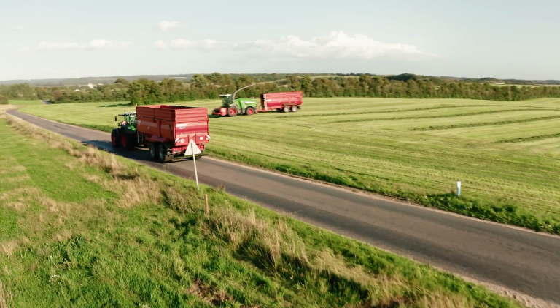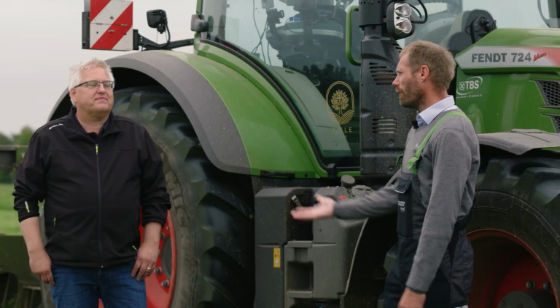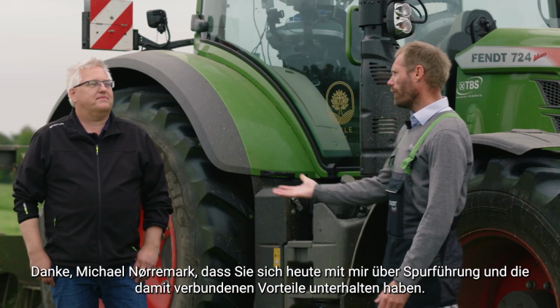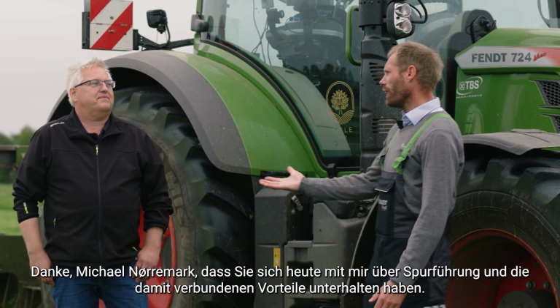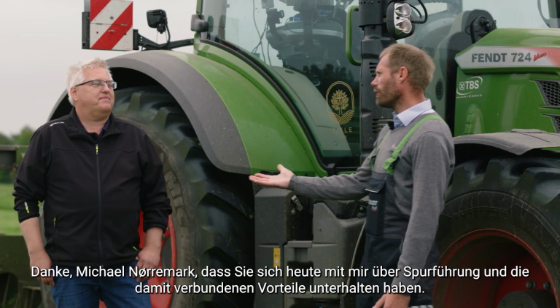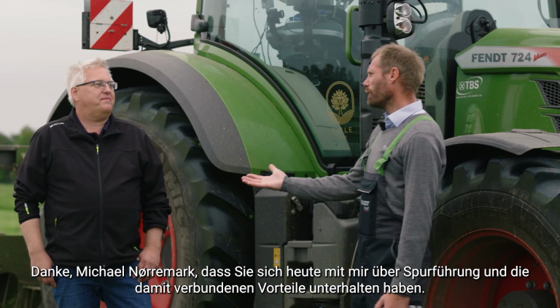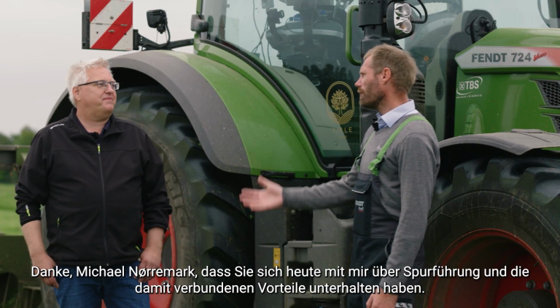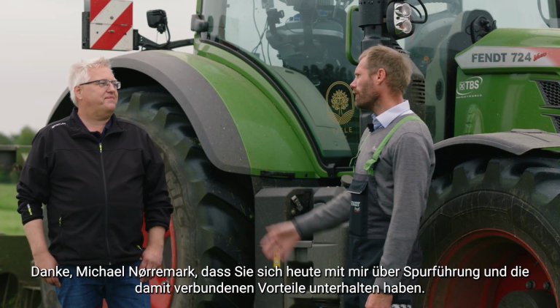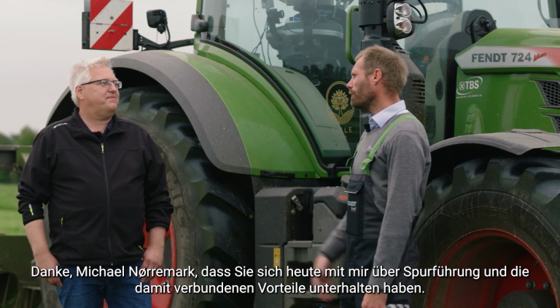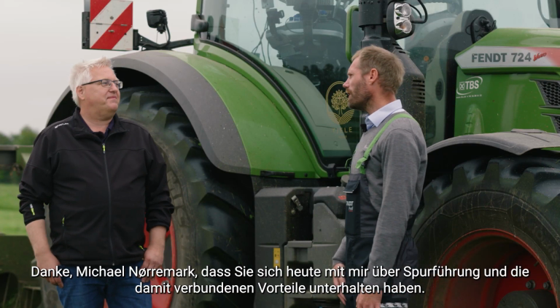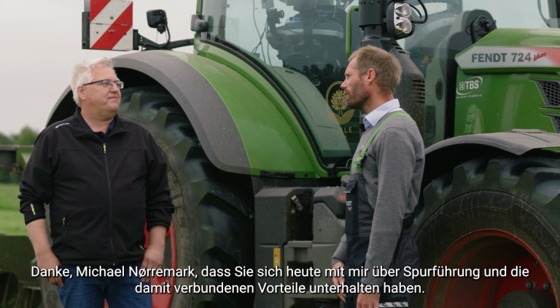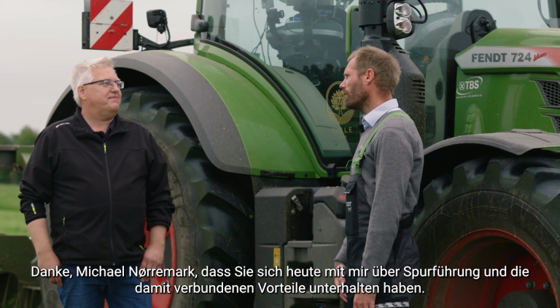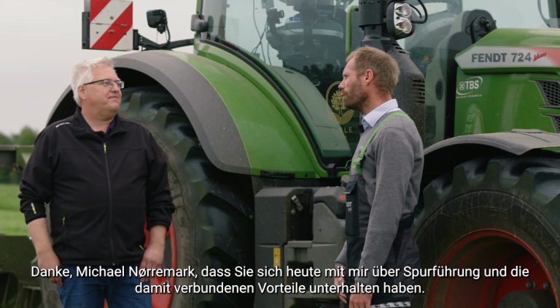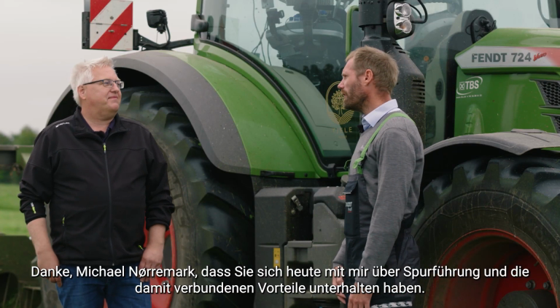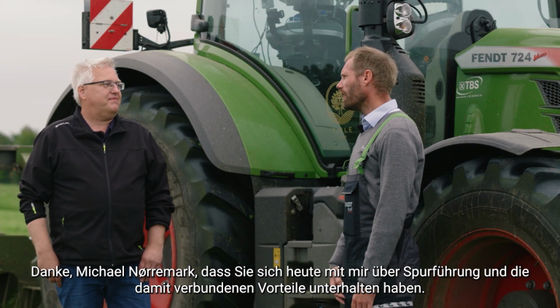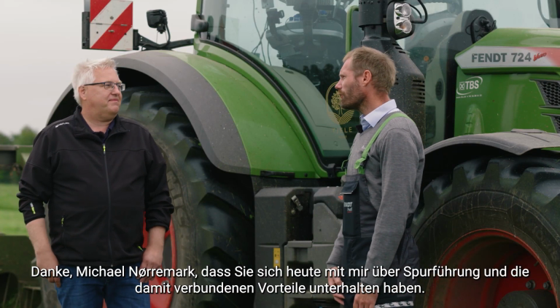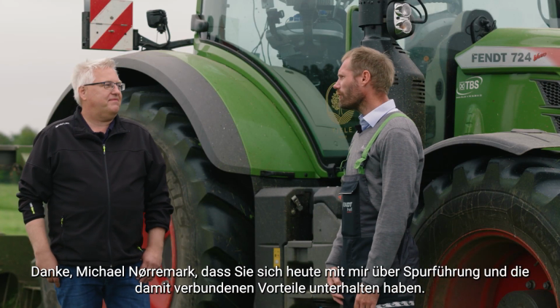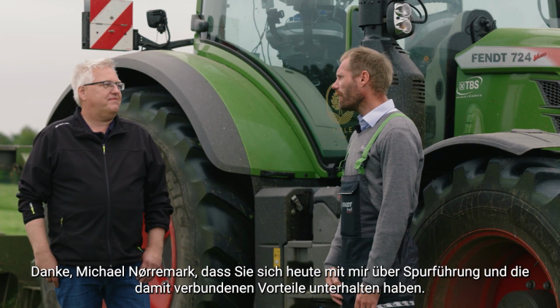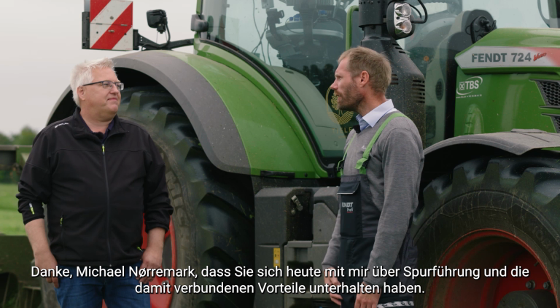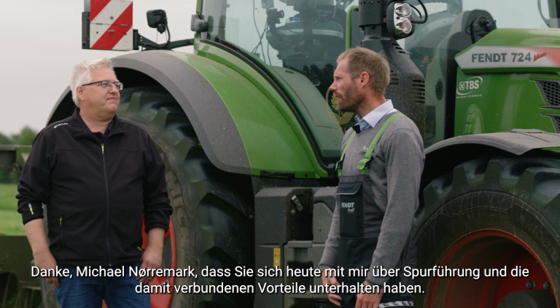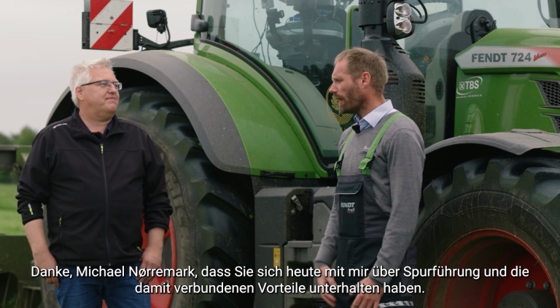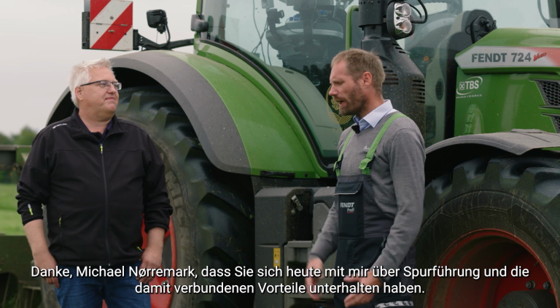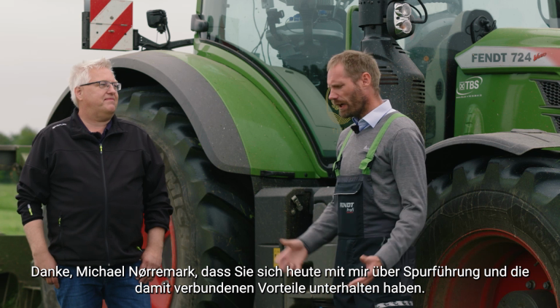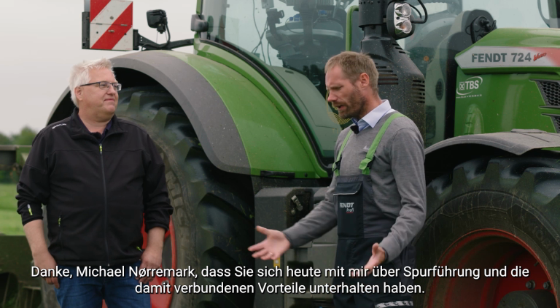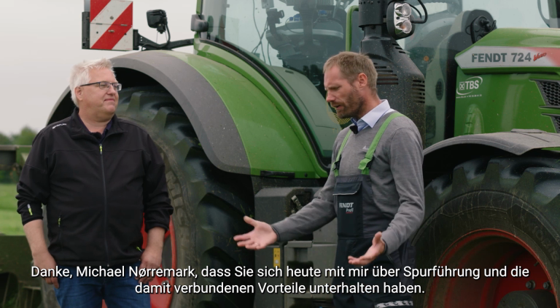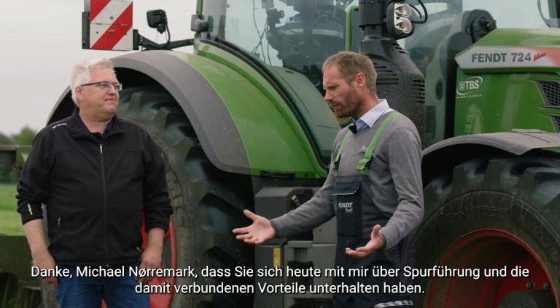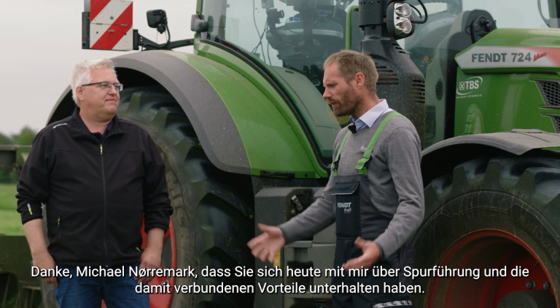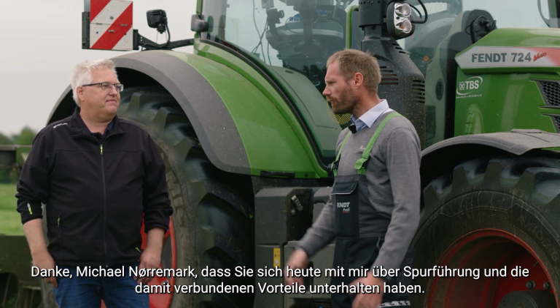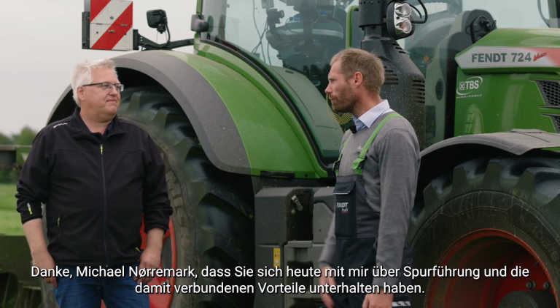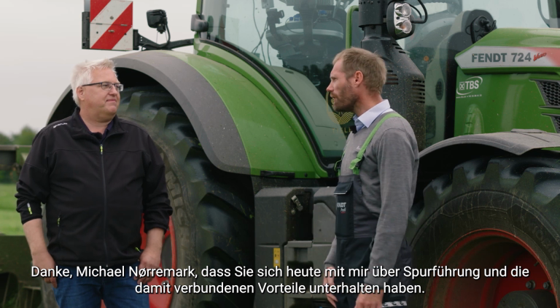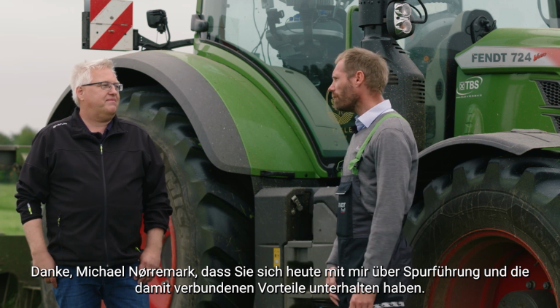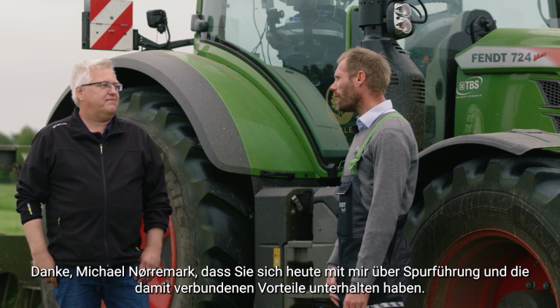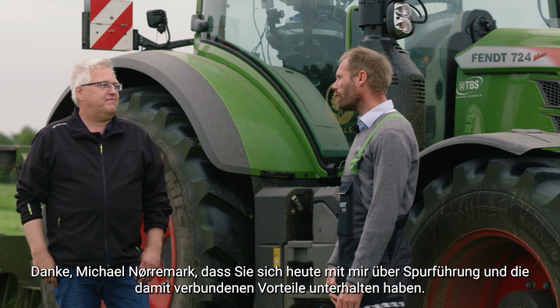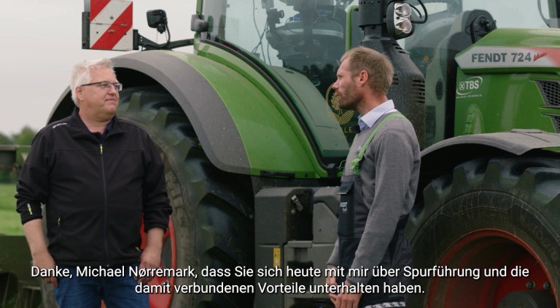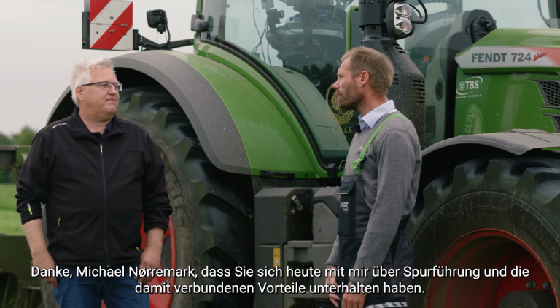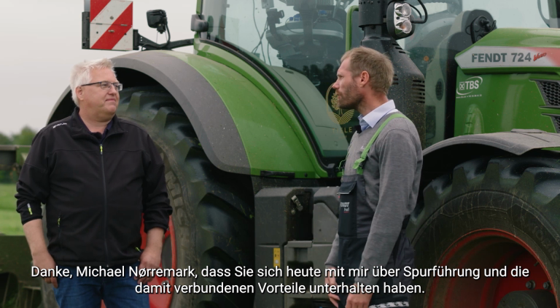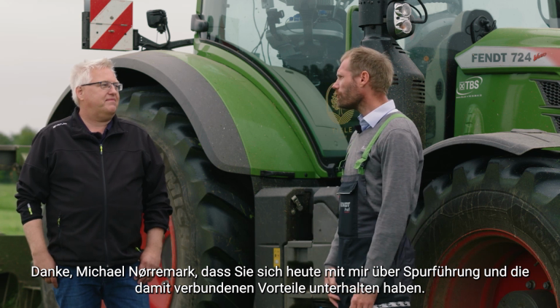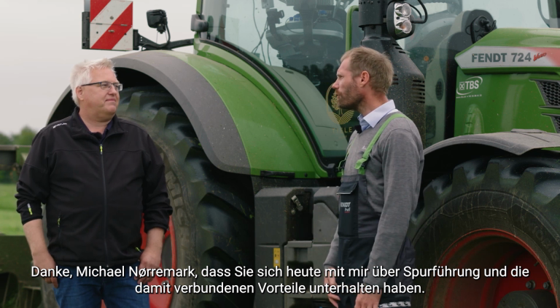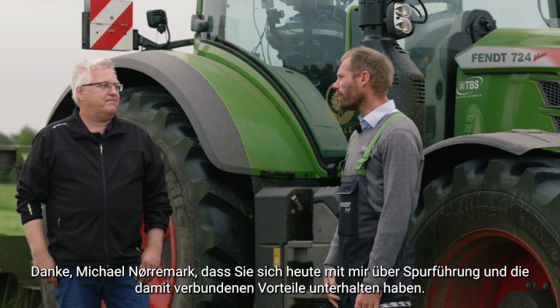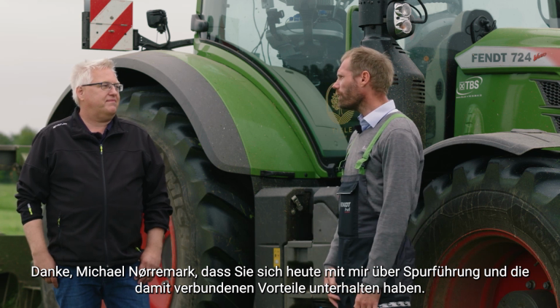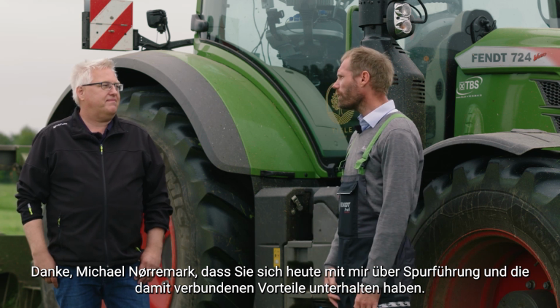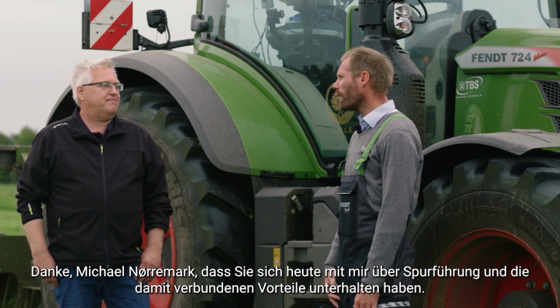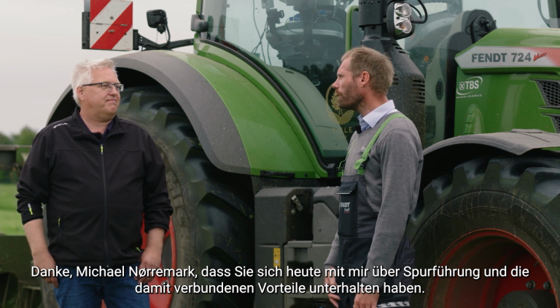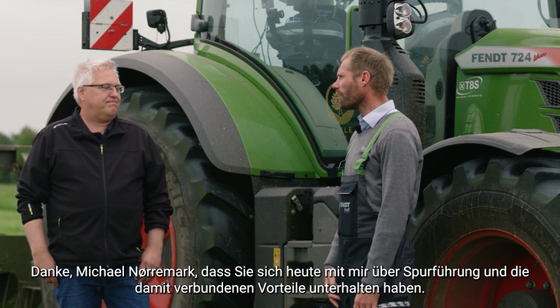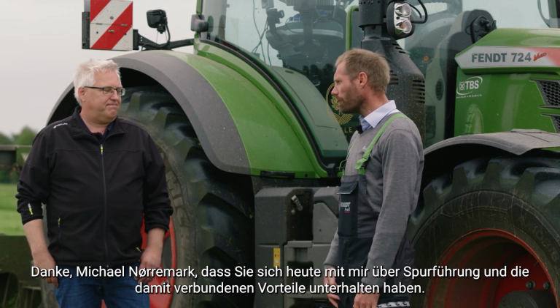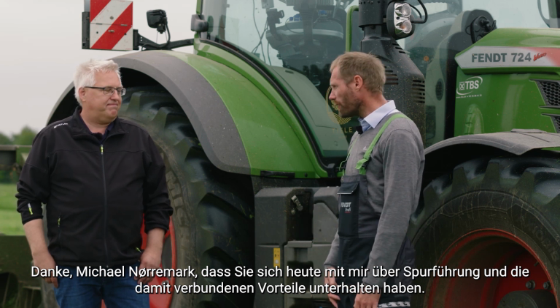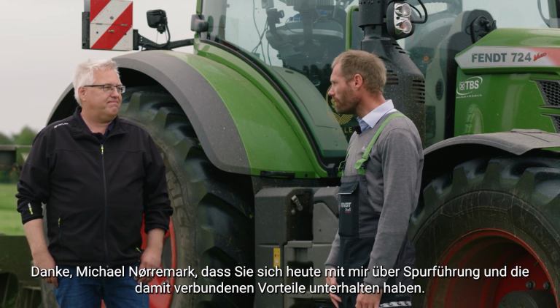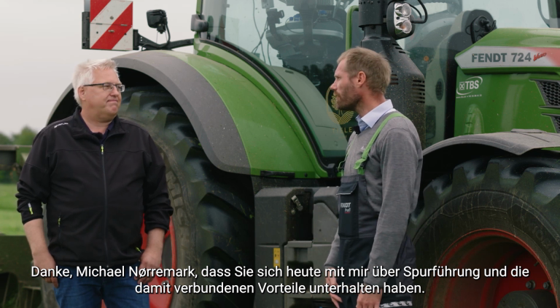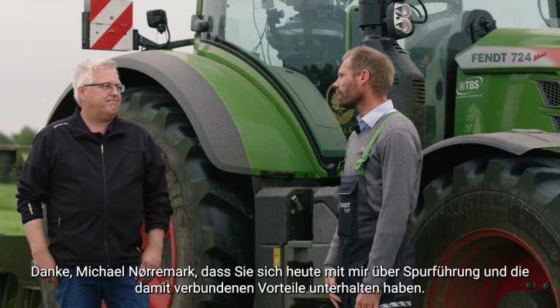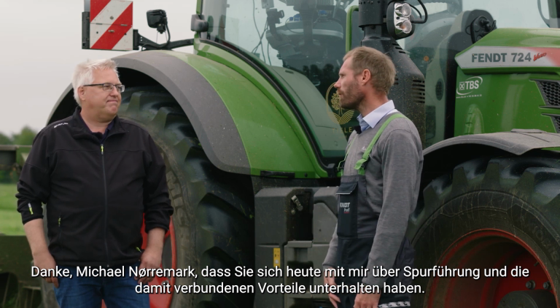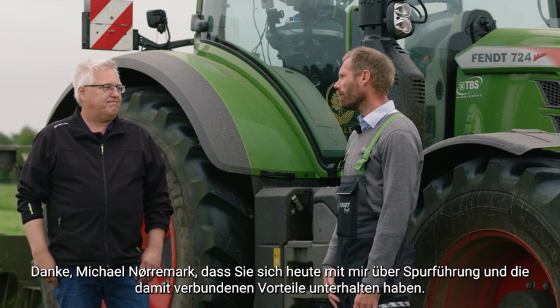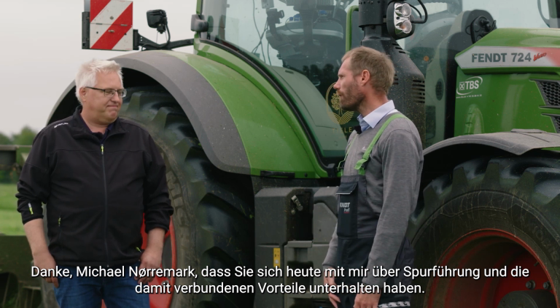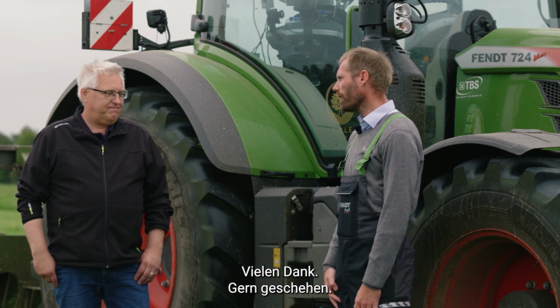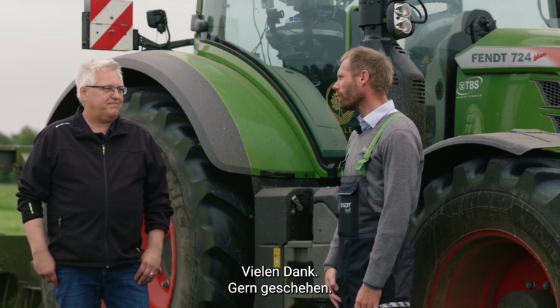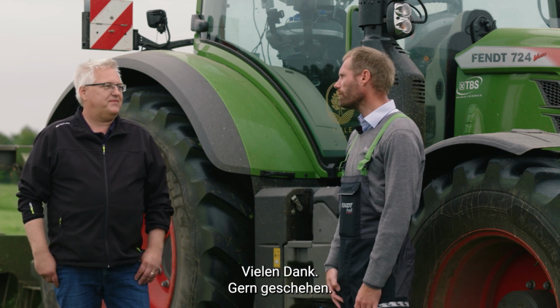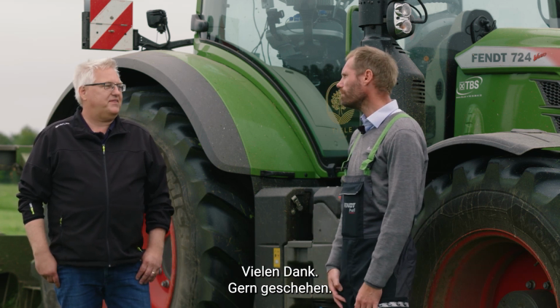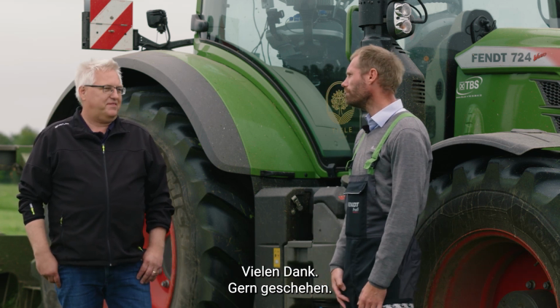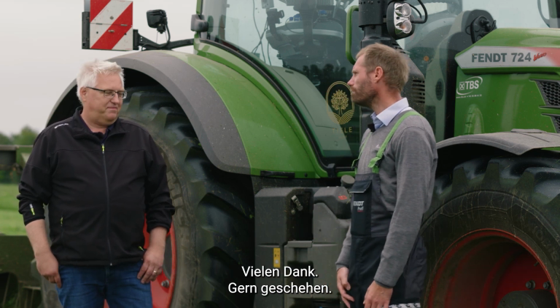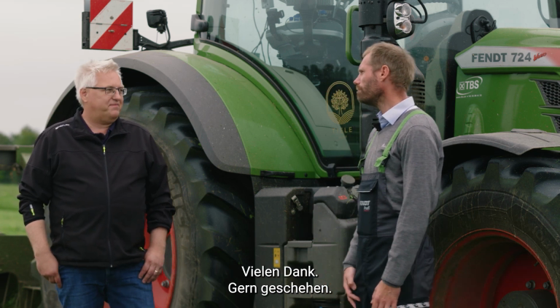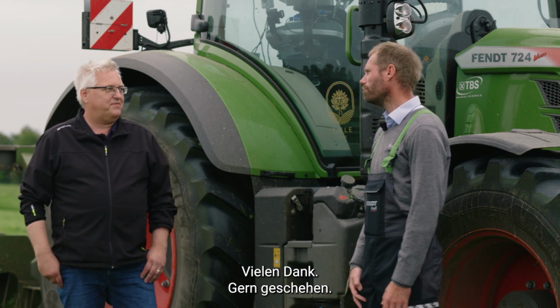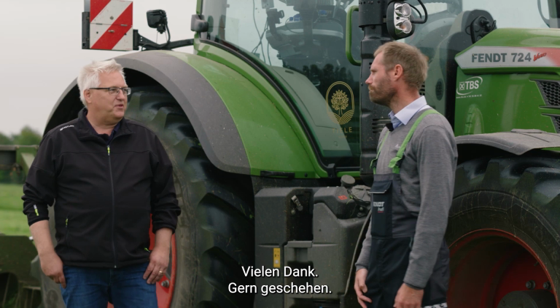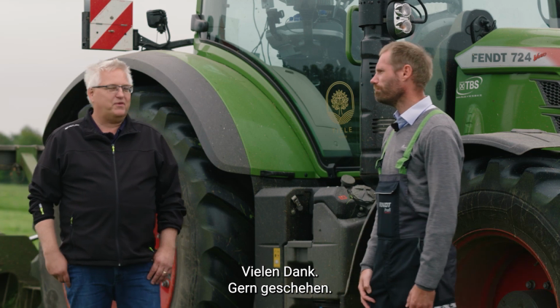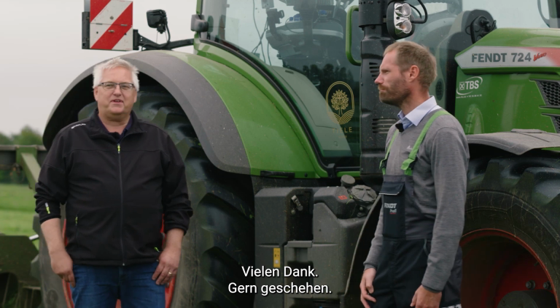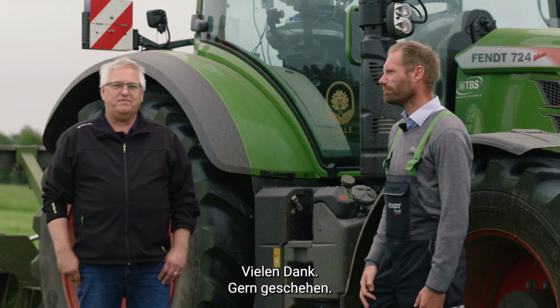Thank you, Michael Nørermak, for being here today and telling us about controlled traffic farming and the benefits of that. You are welcome.